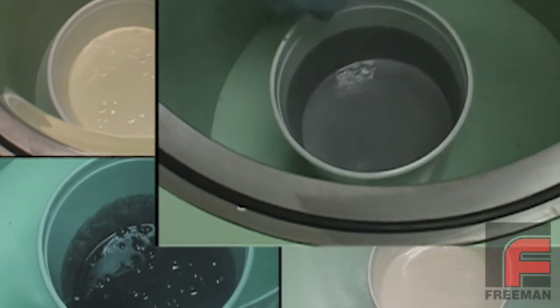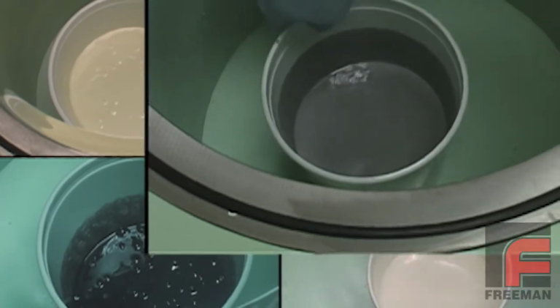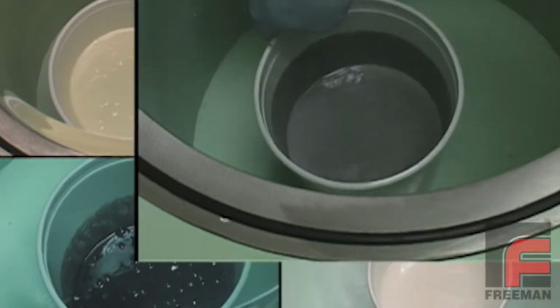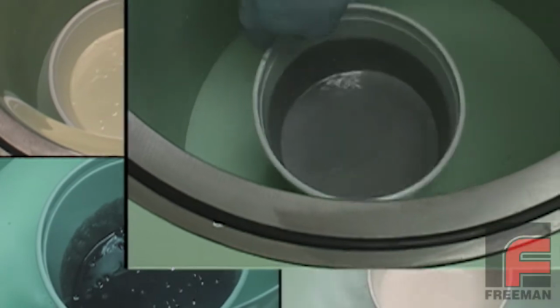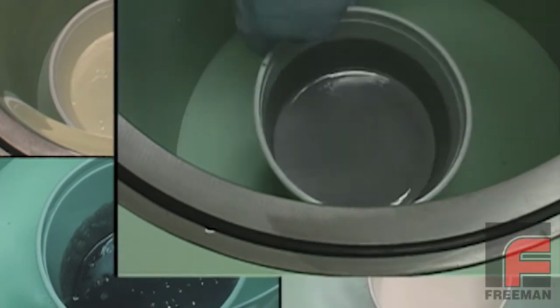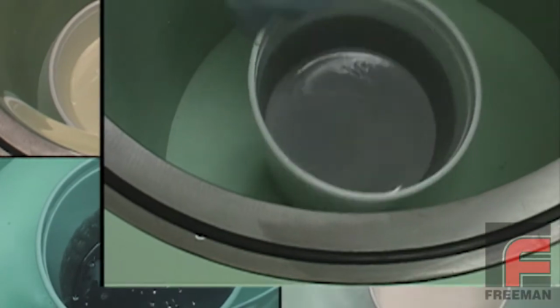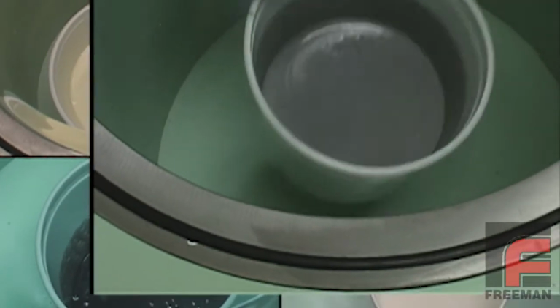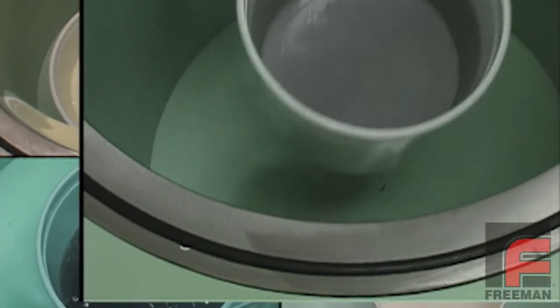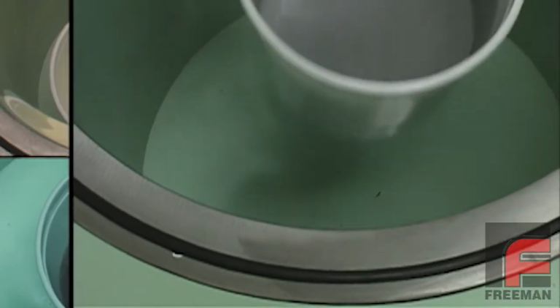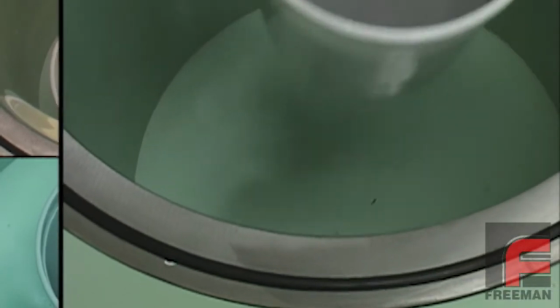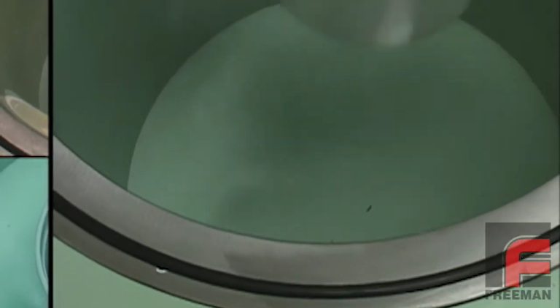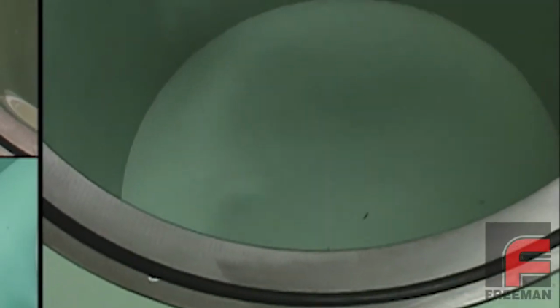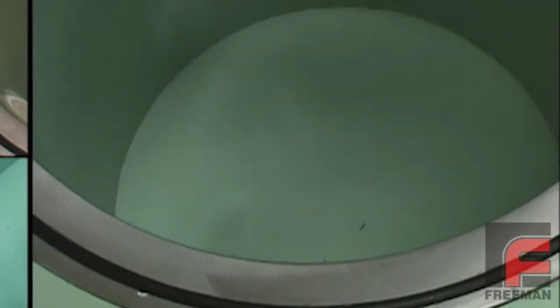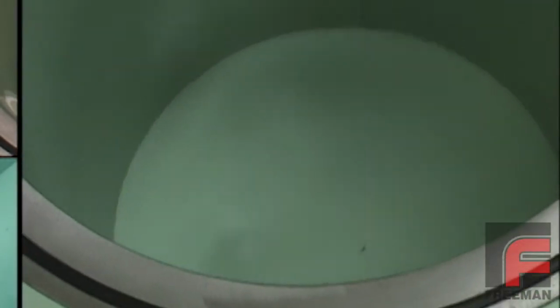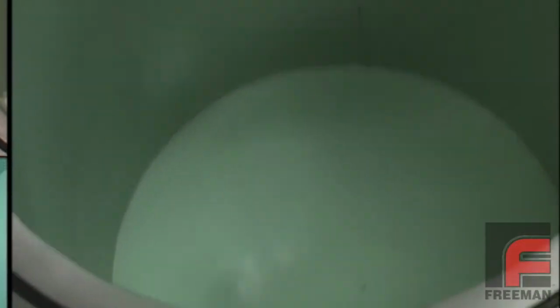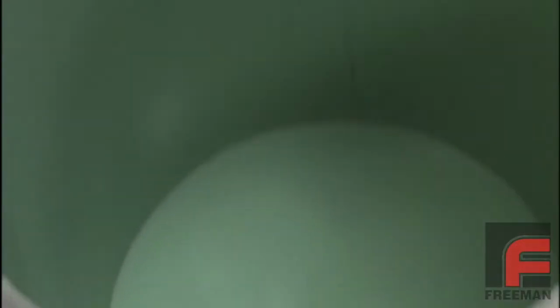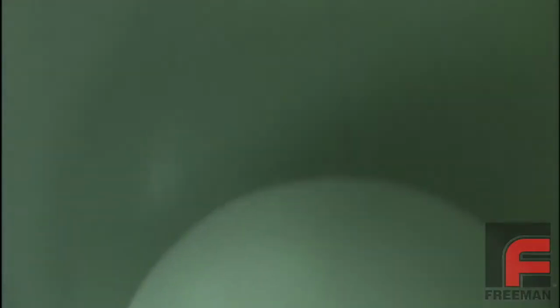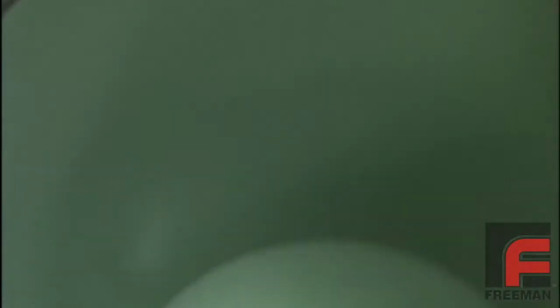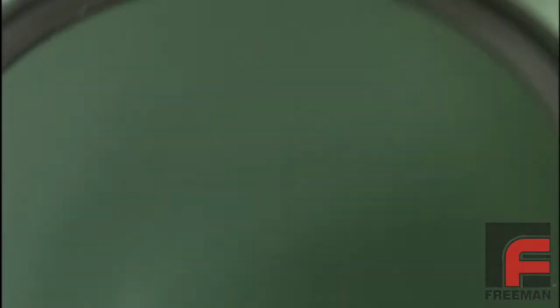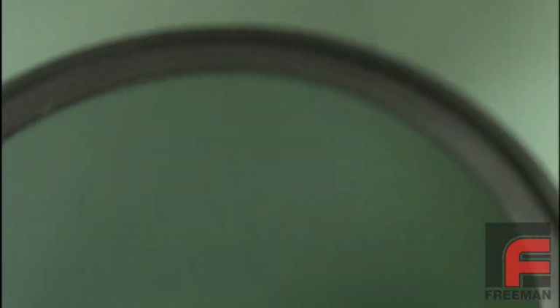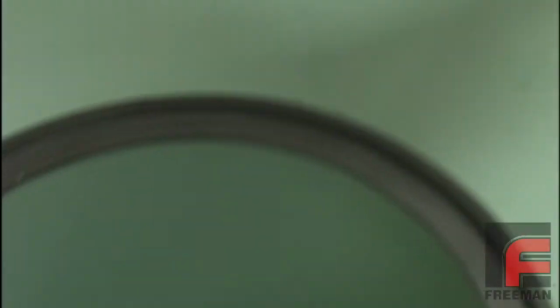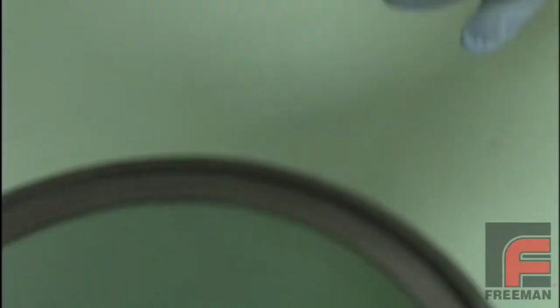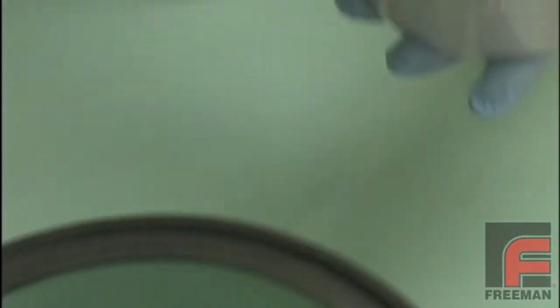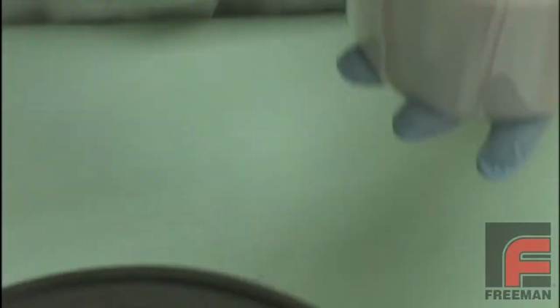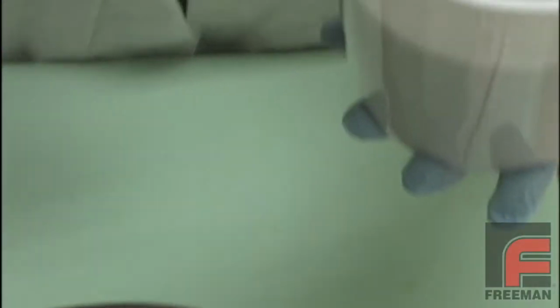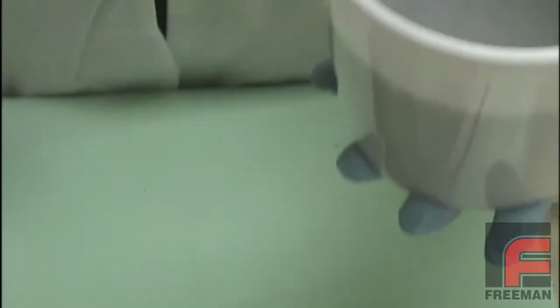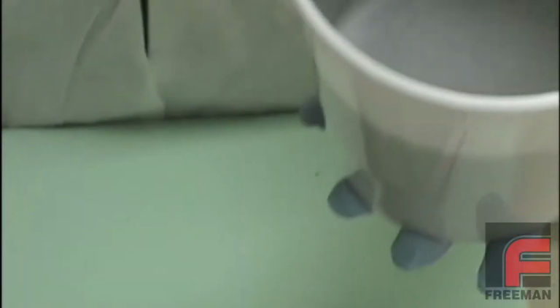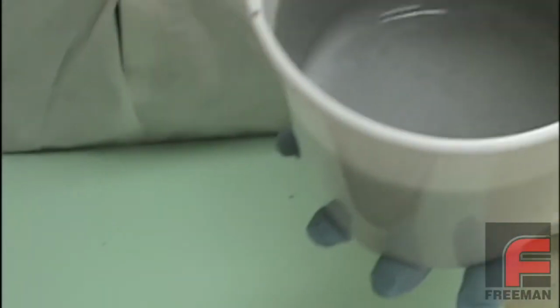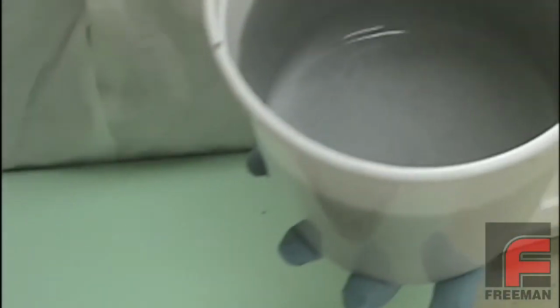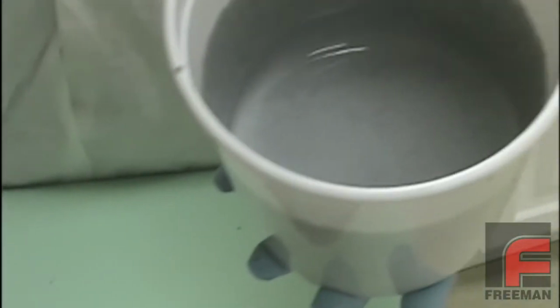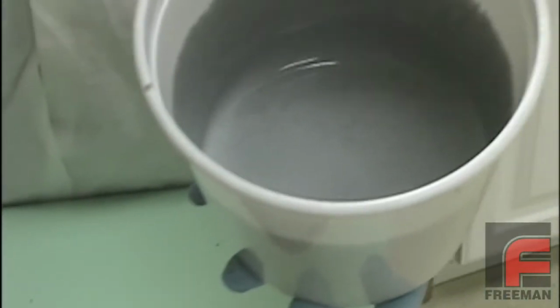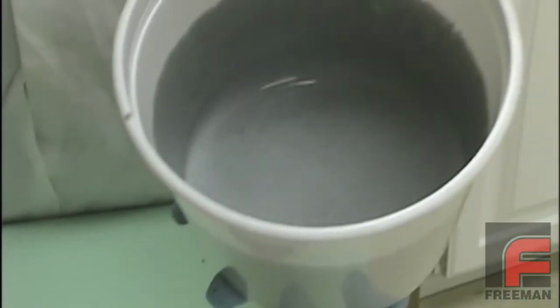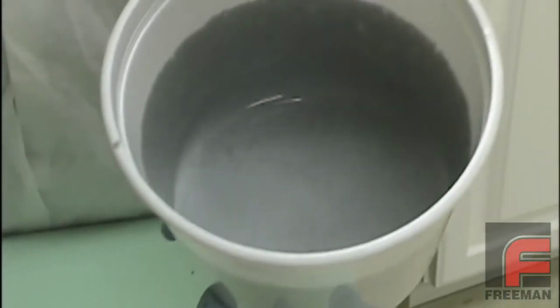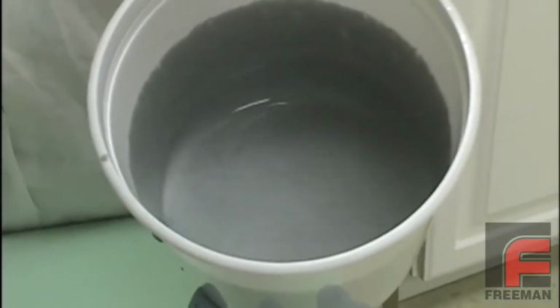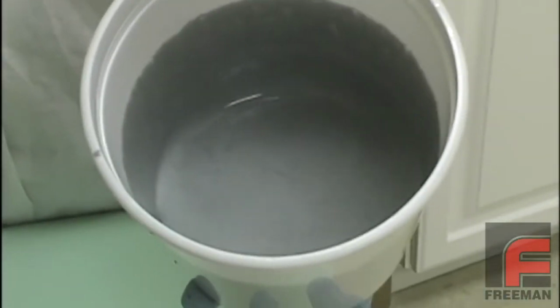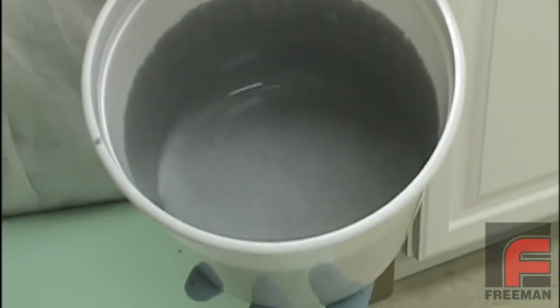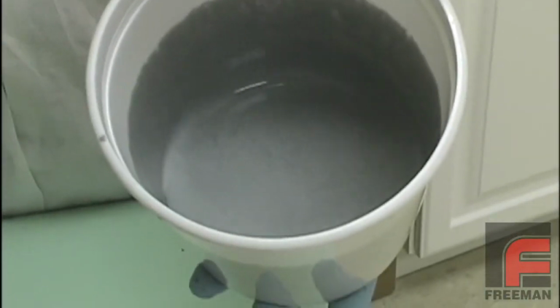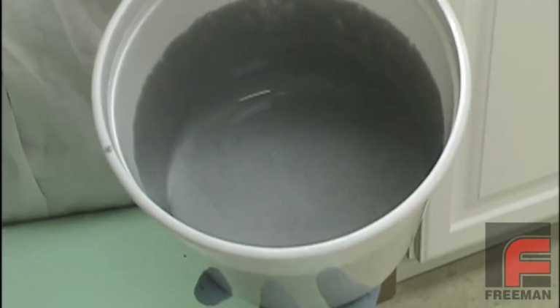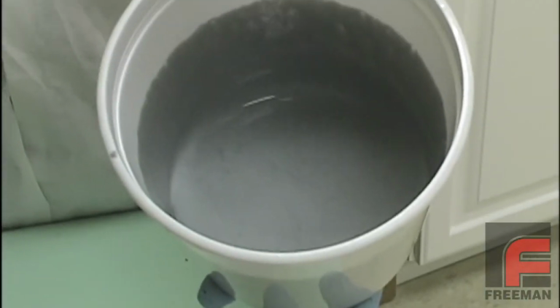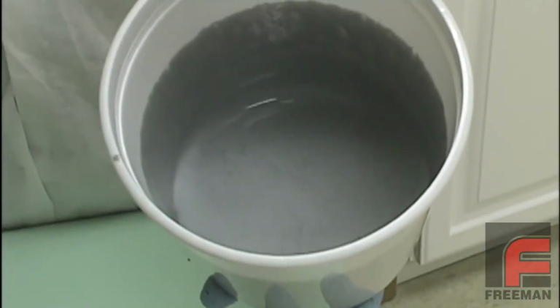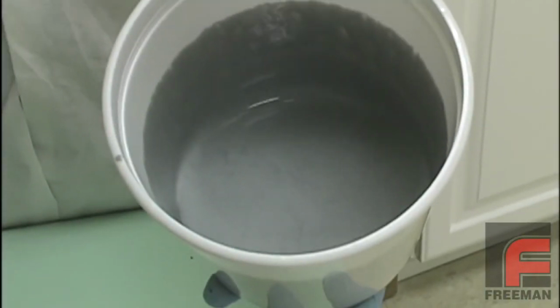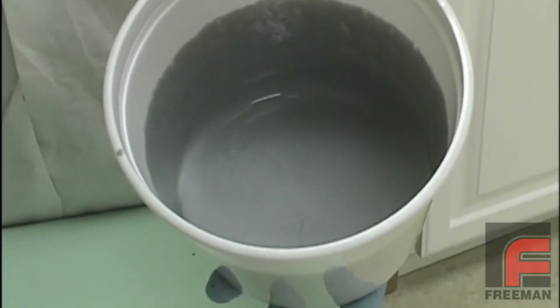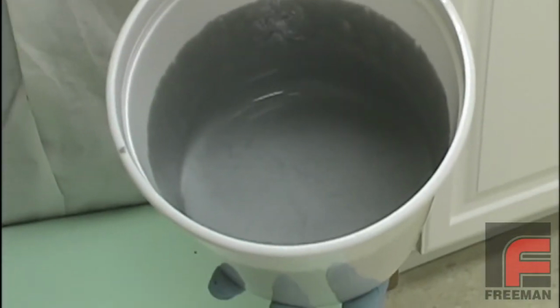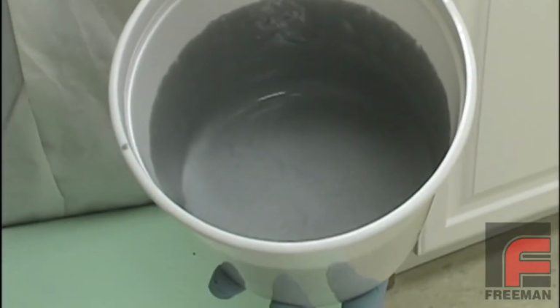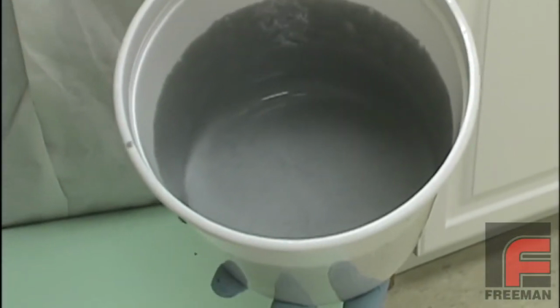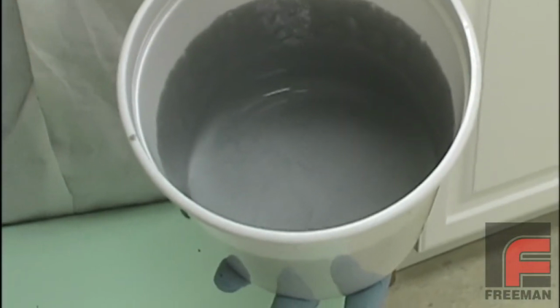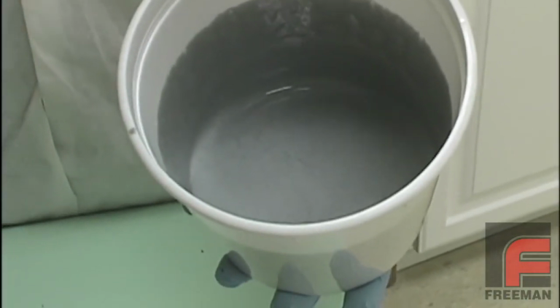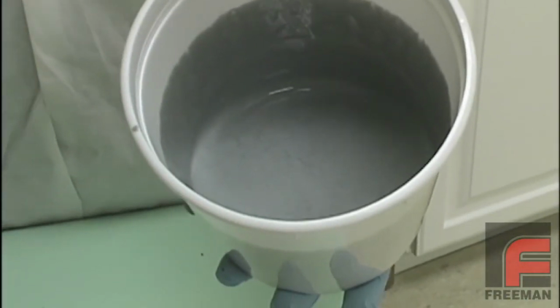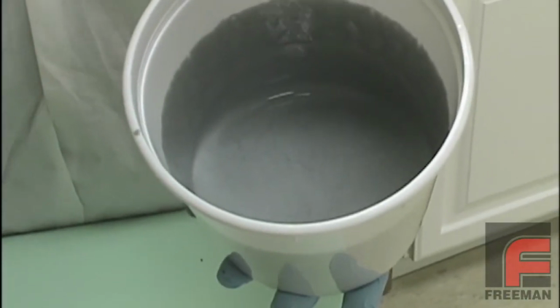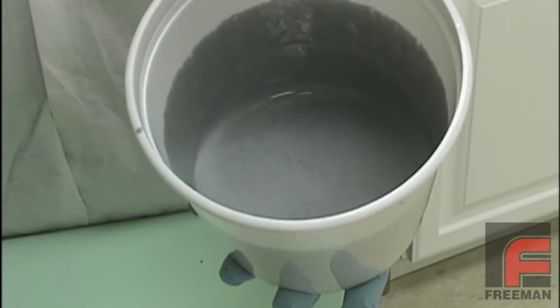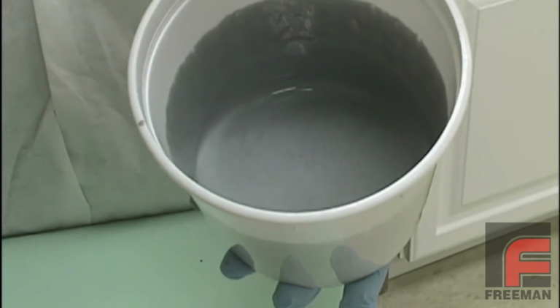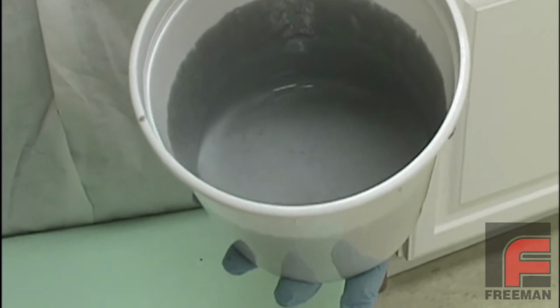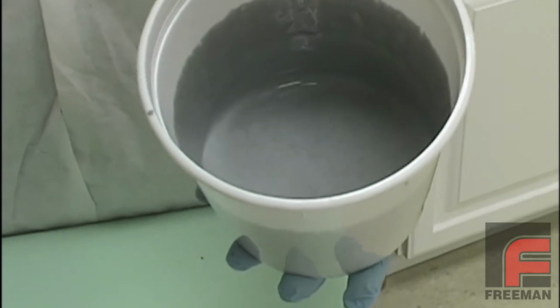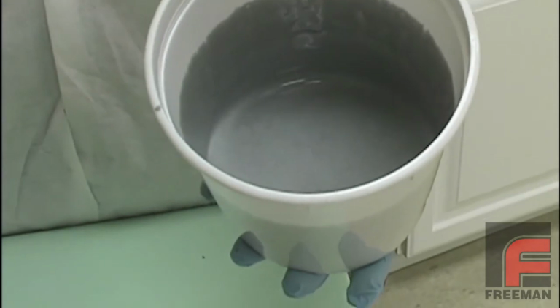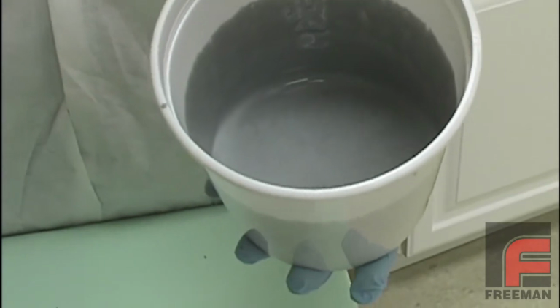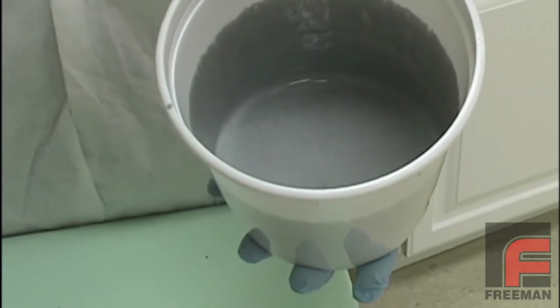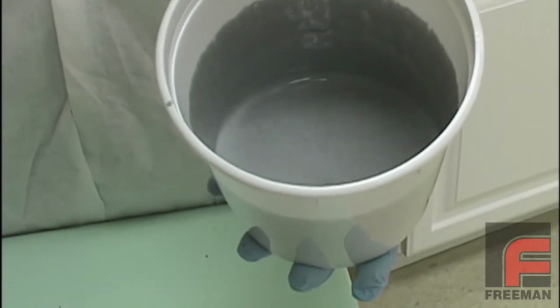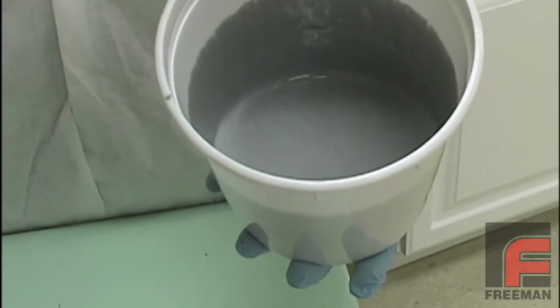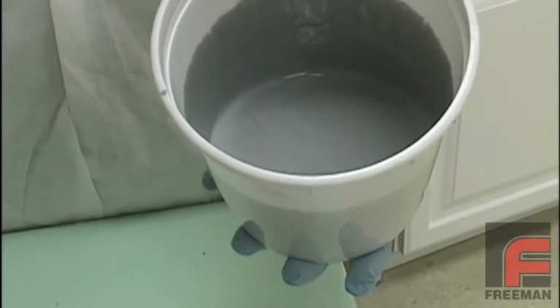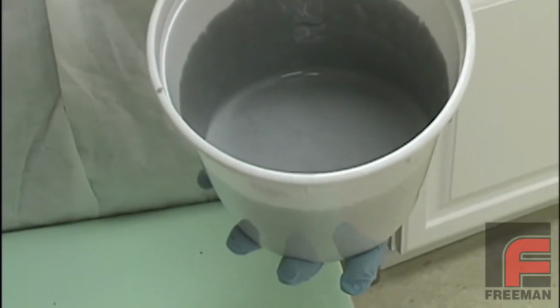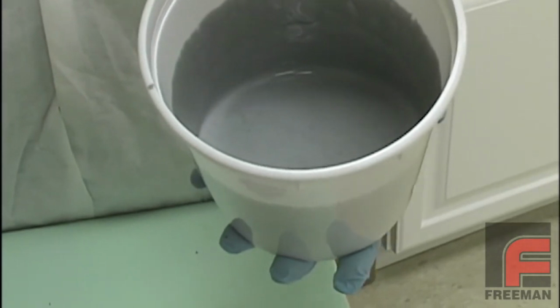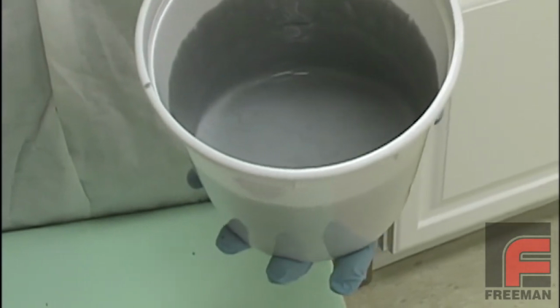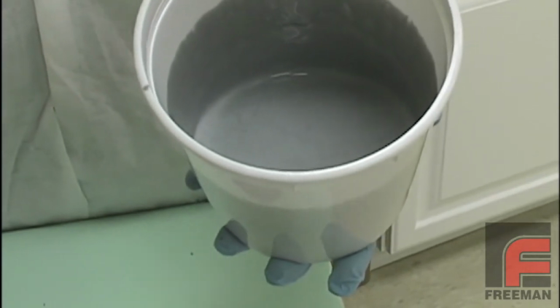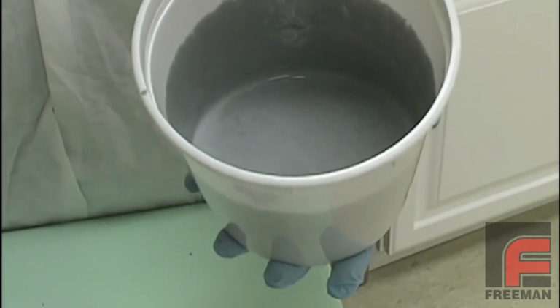Make sure you open the valve and release the pressure slowly before turning off the pump. Your material is now ready to pour.